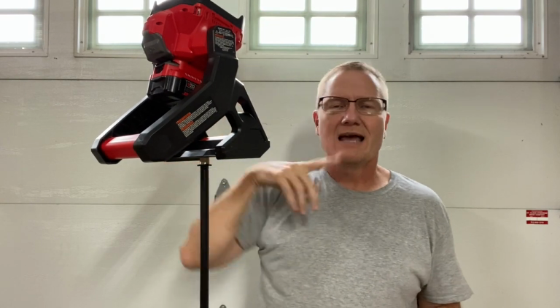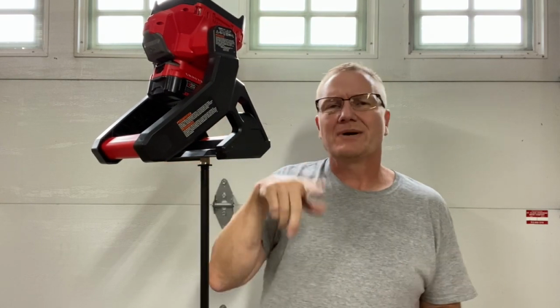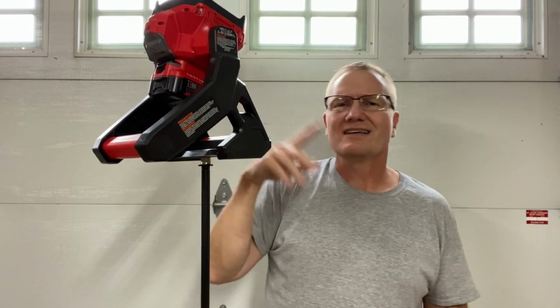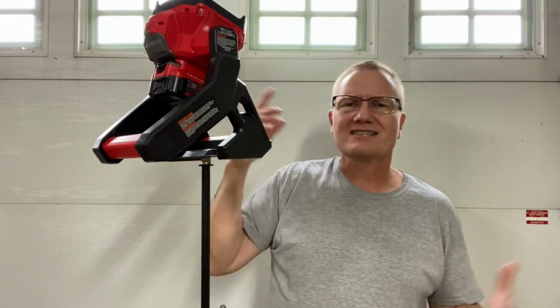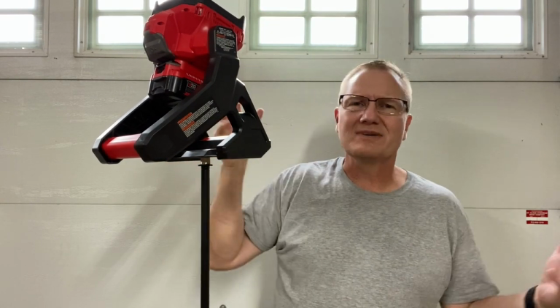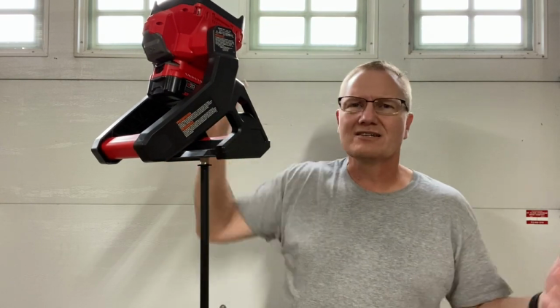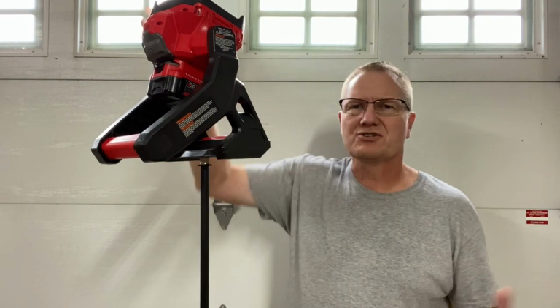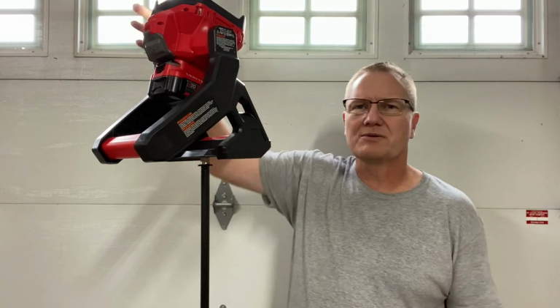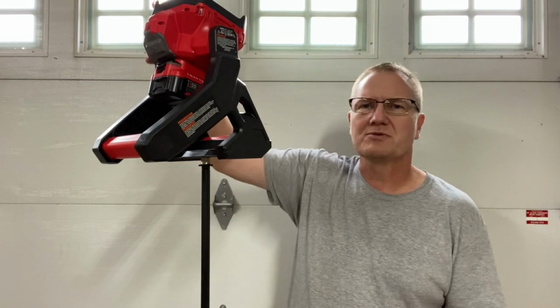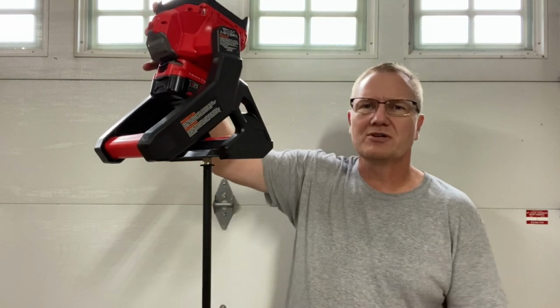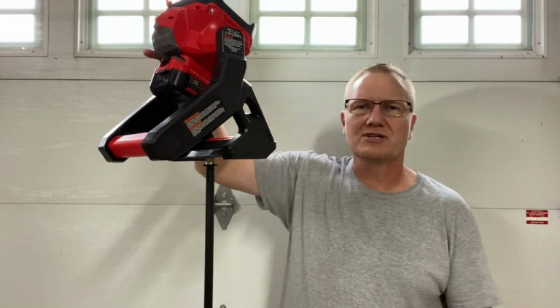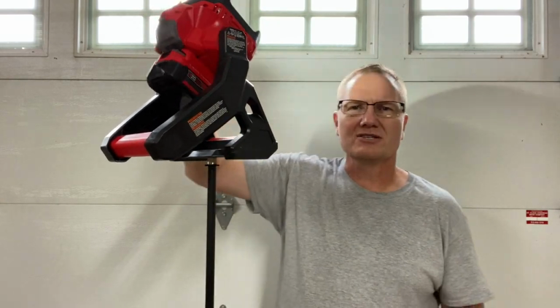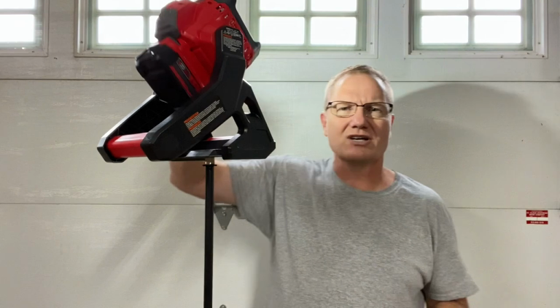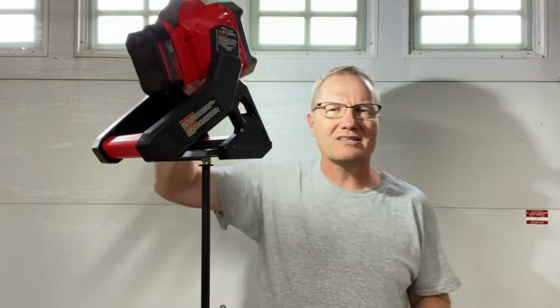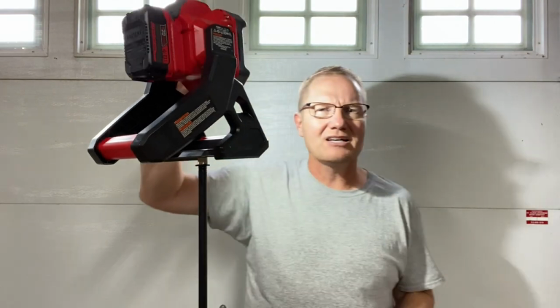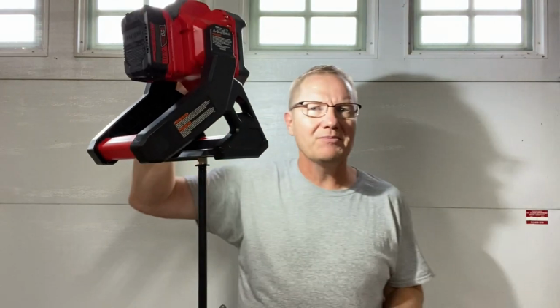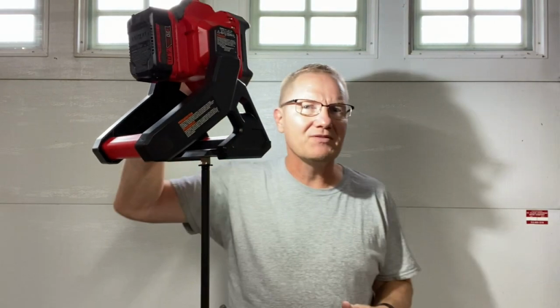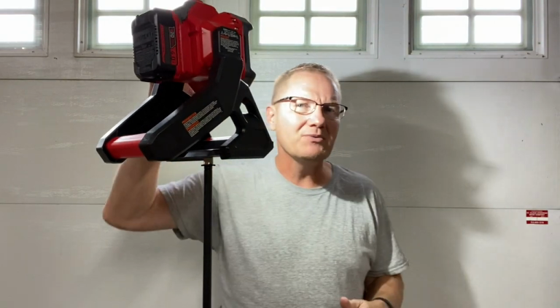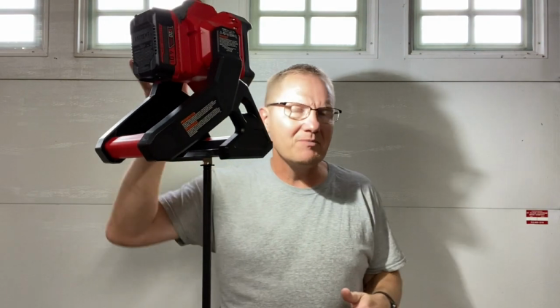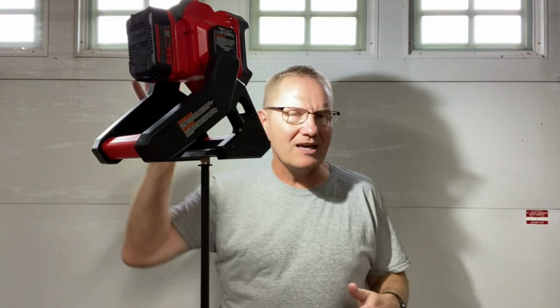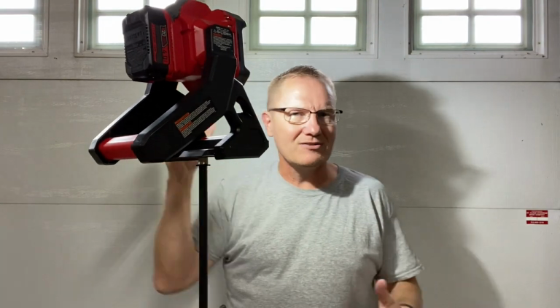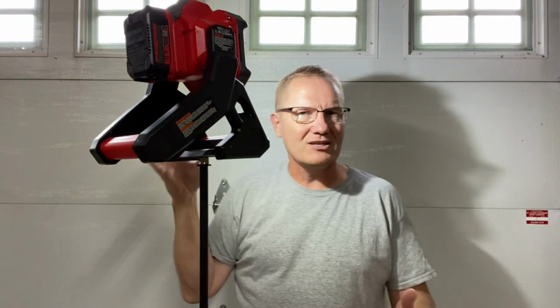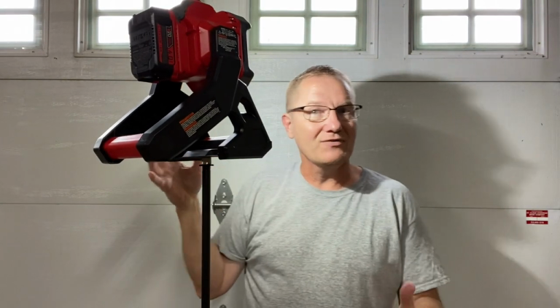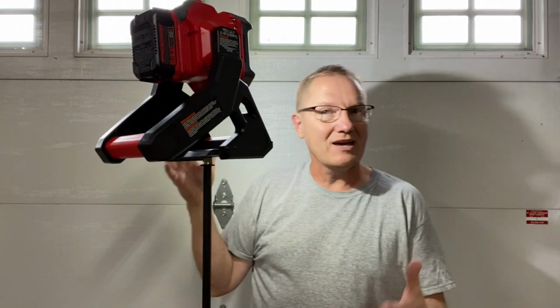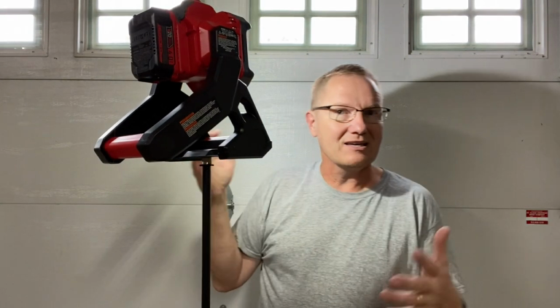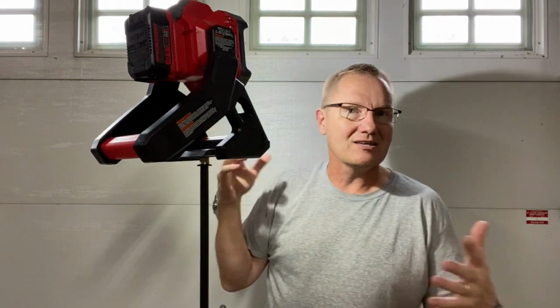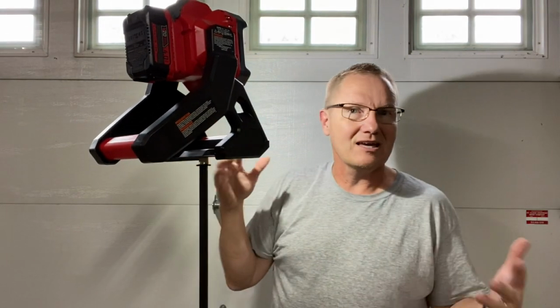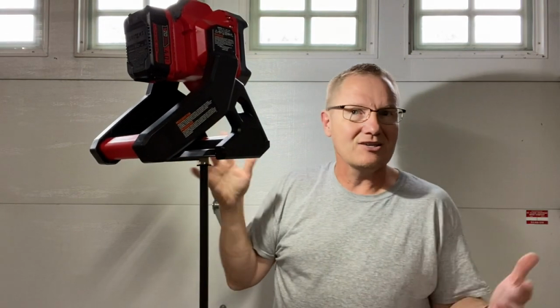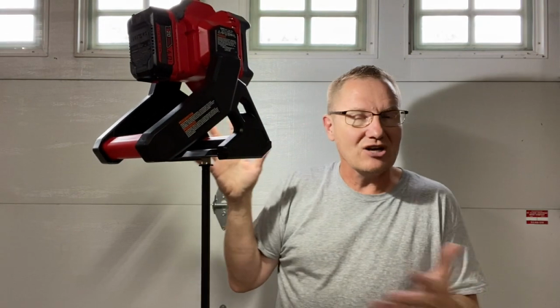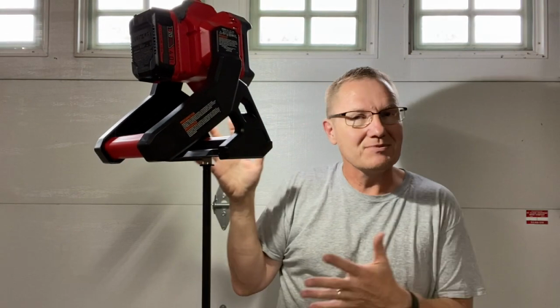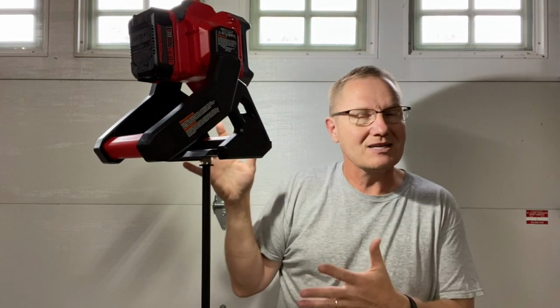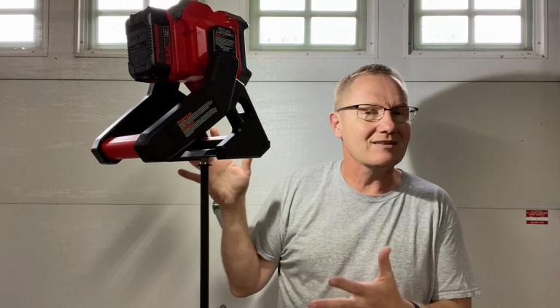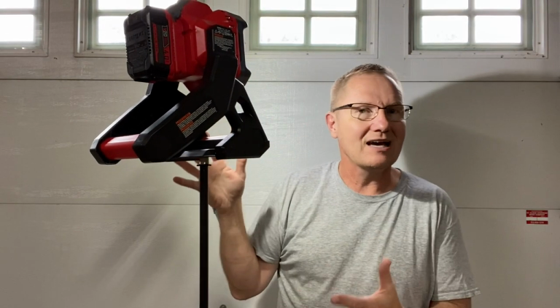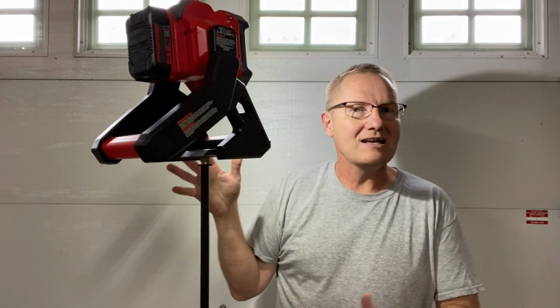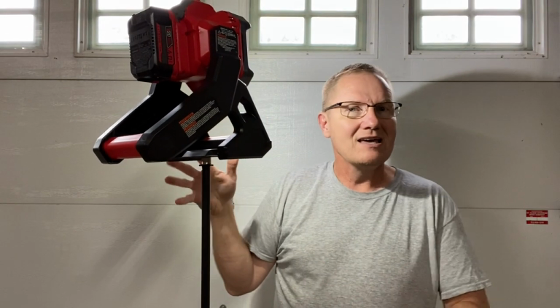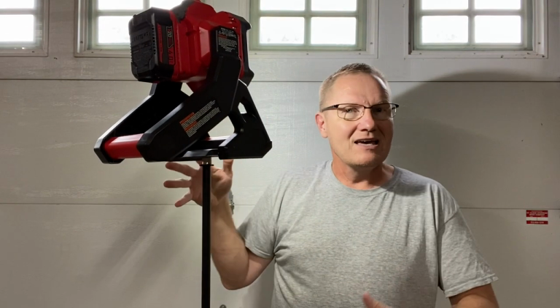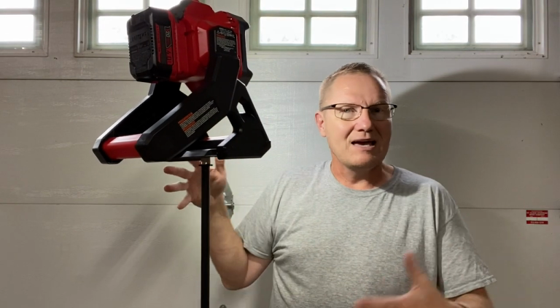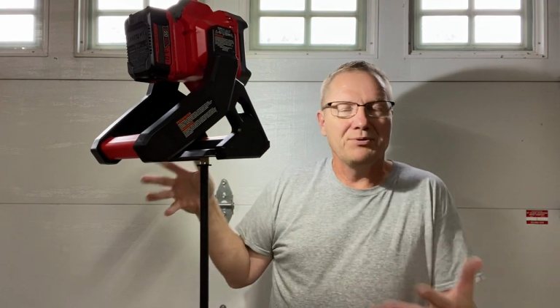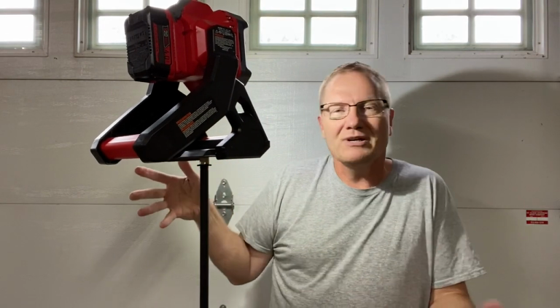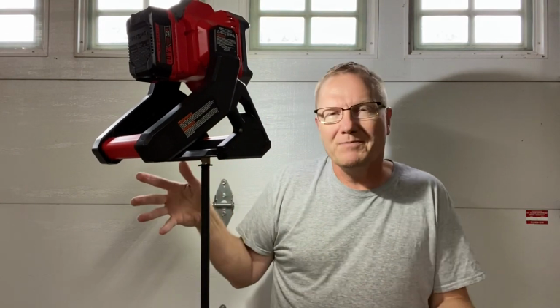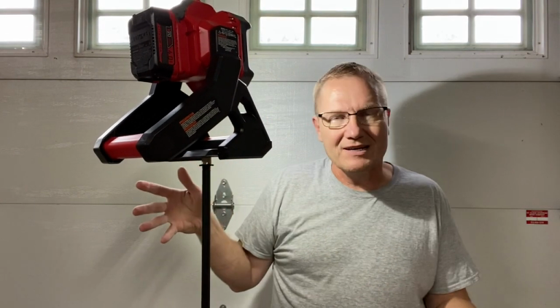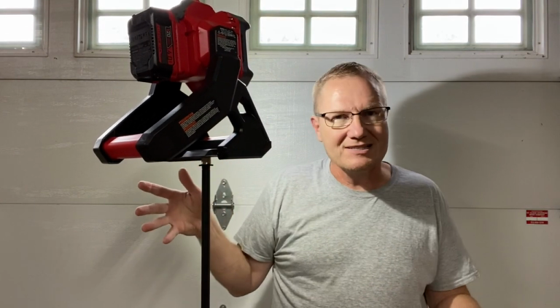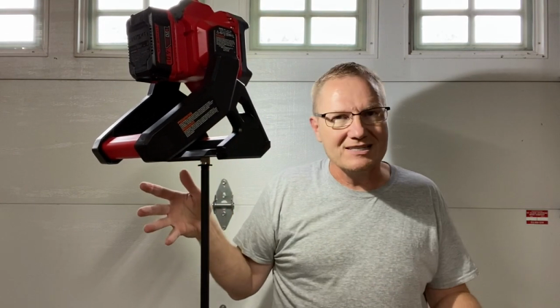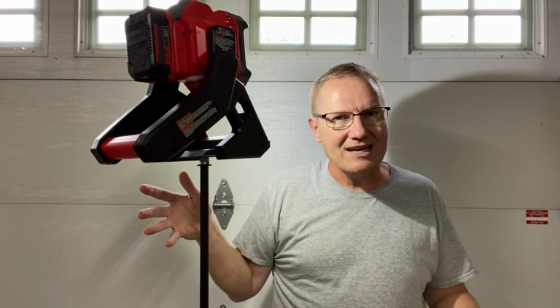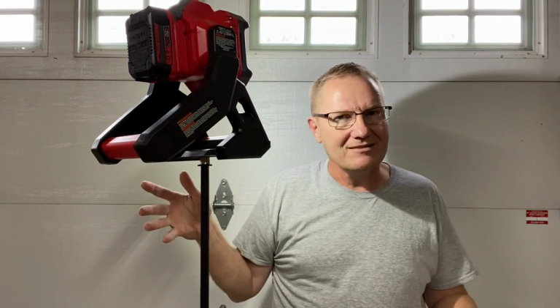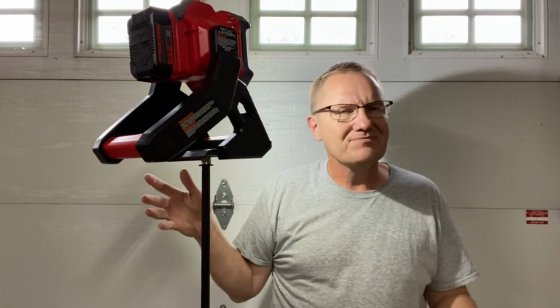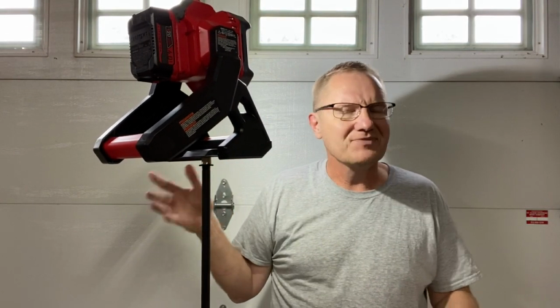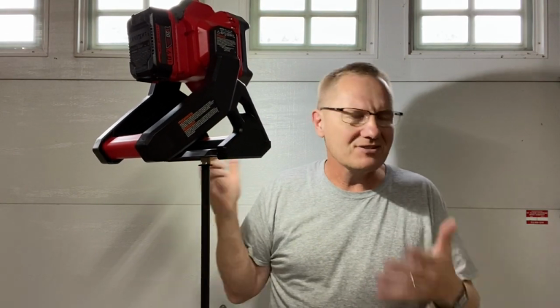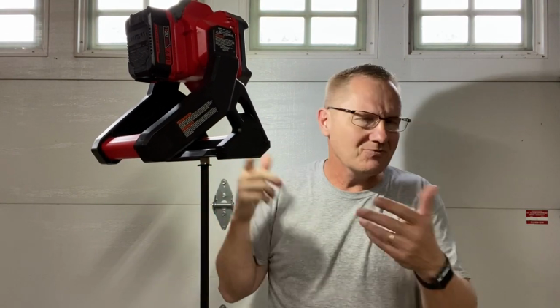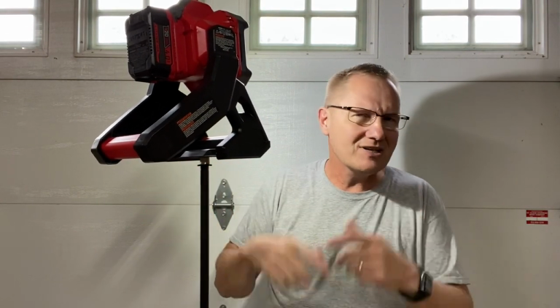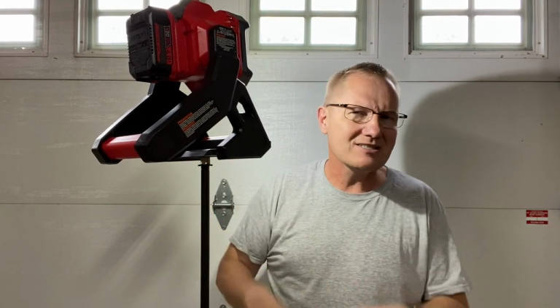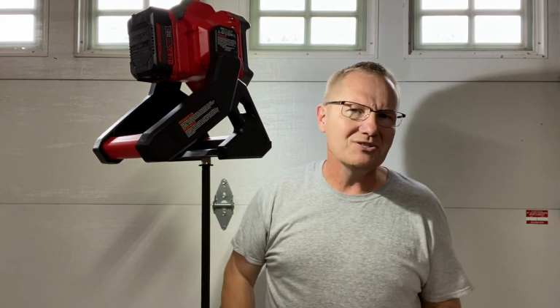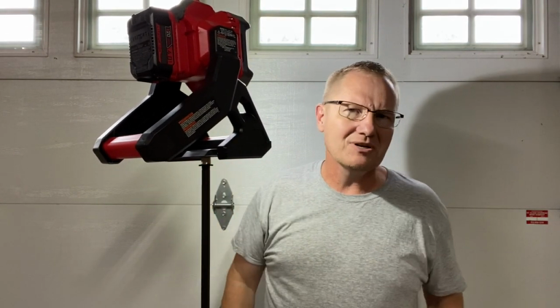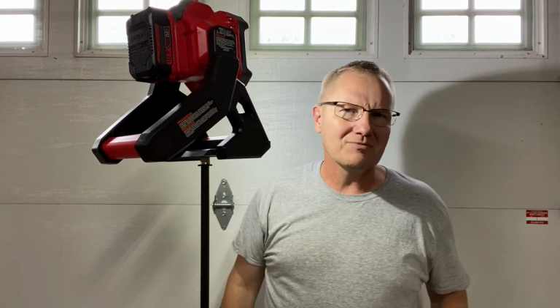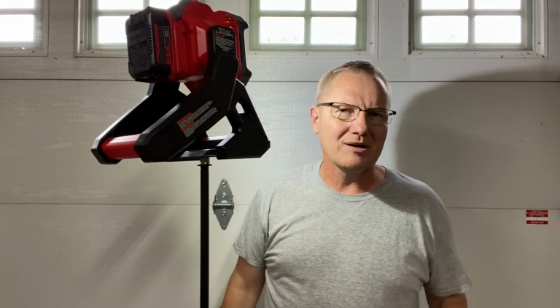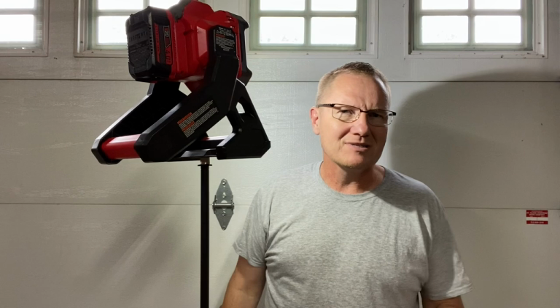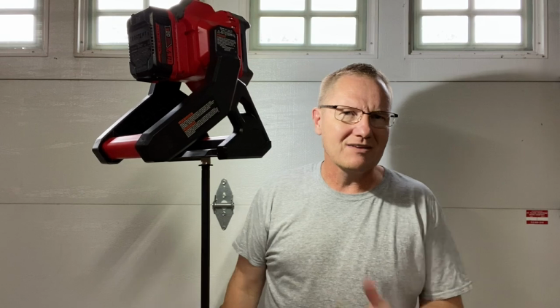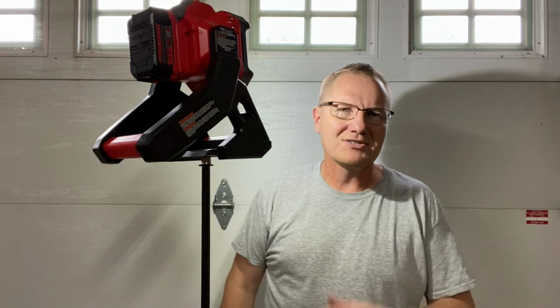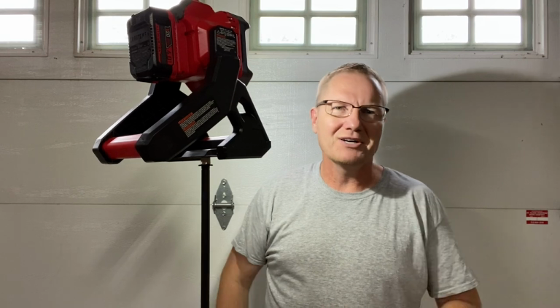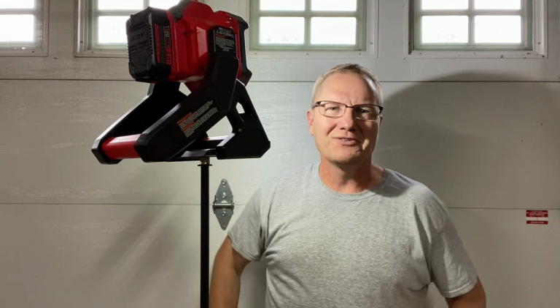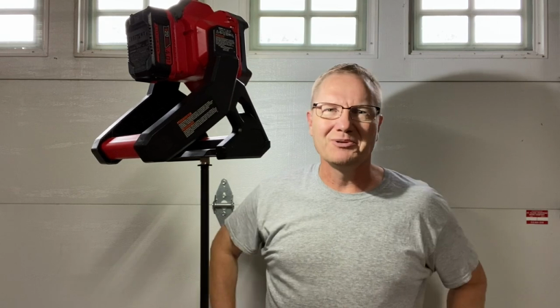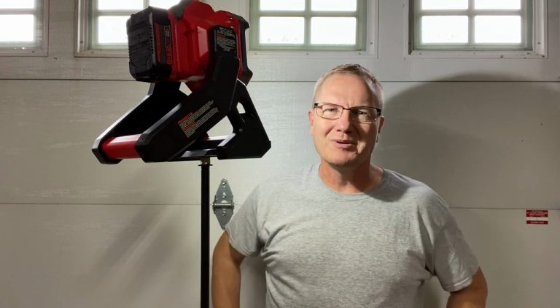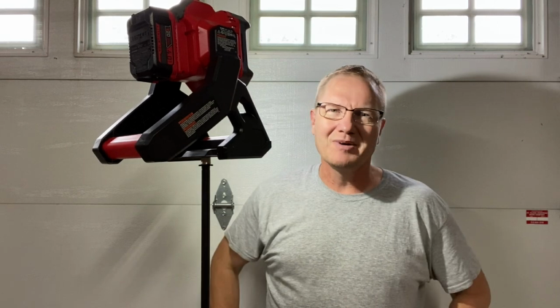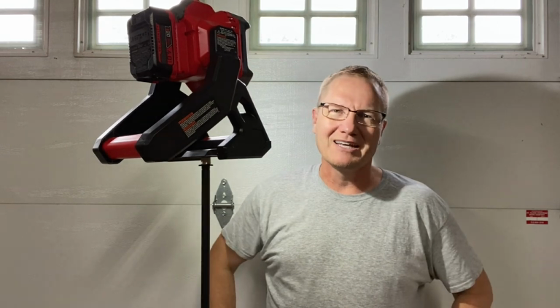Anyway, links will be in the description below so you can check this out. If you want to make yourself a job site light and put it up on a stand, there are some ways to do it and probably save yourself a little bit of money.